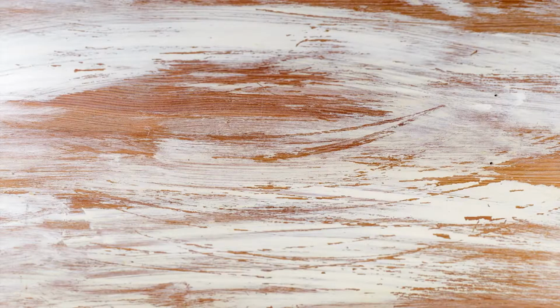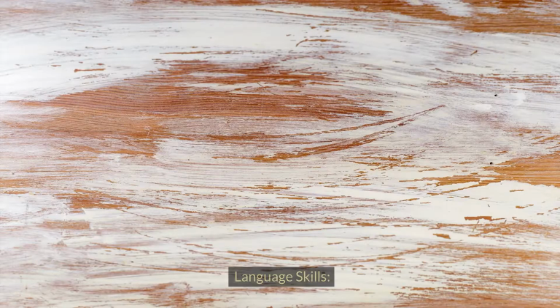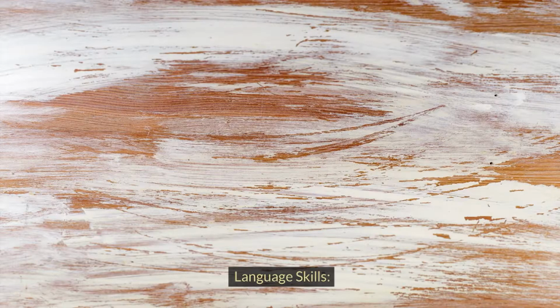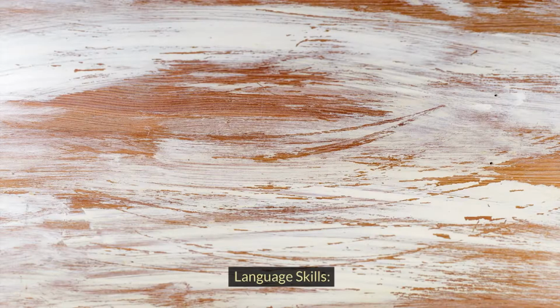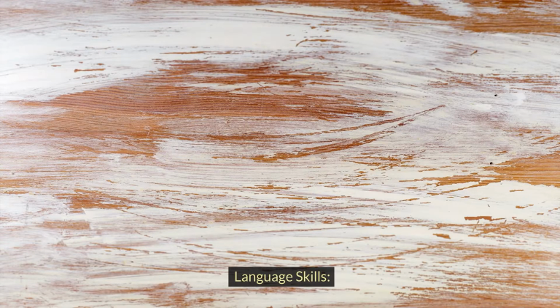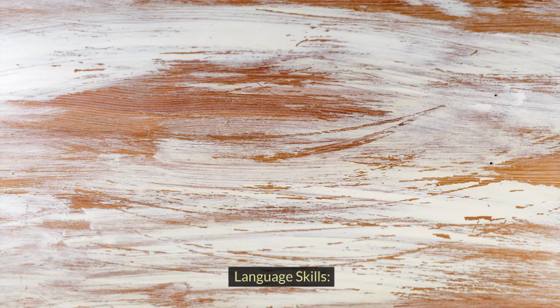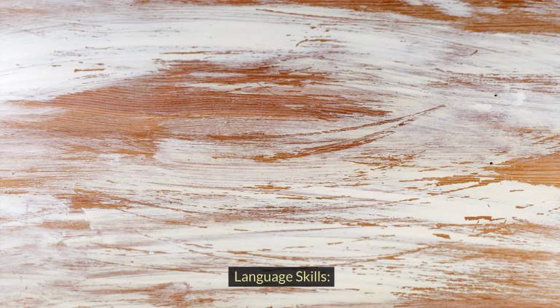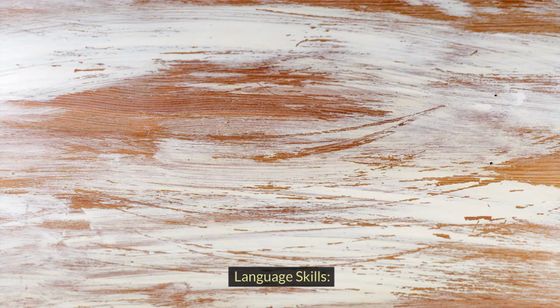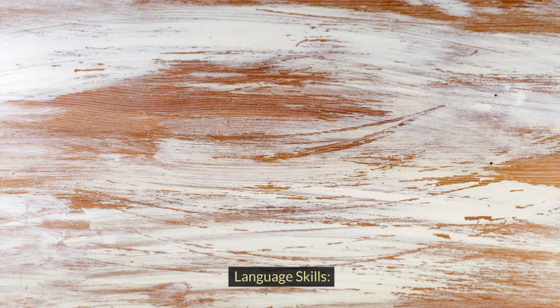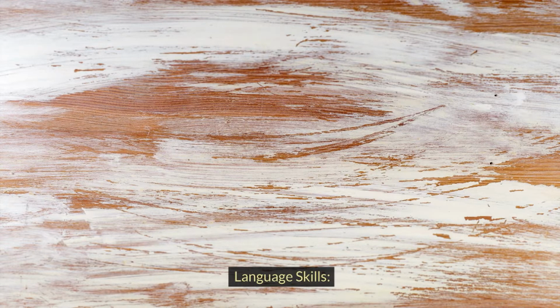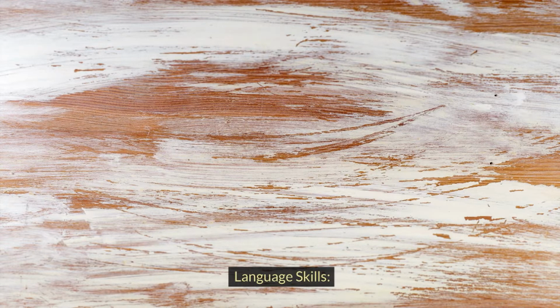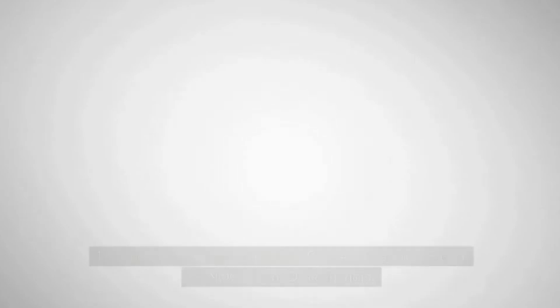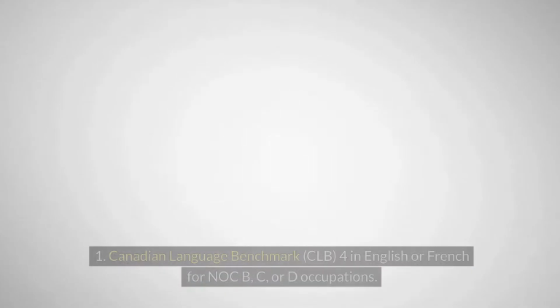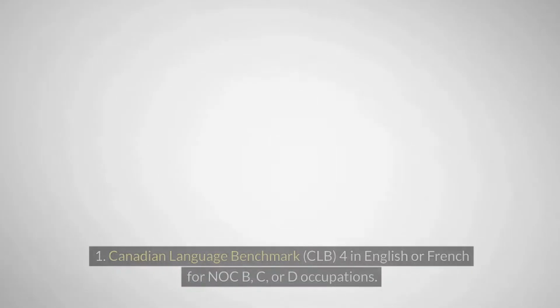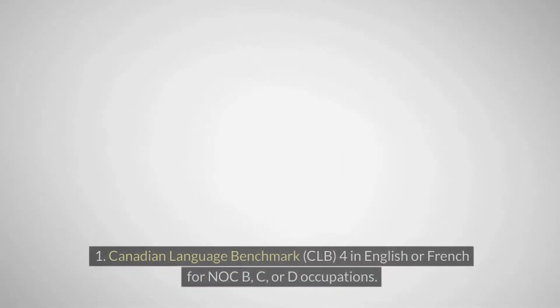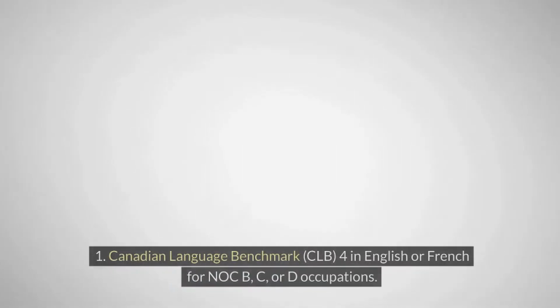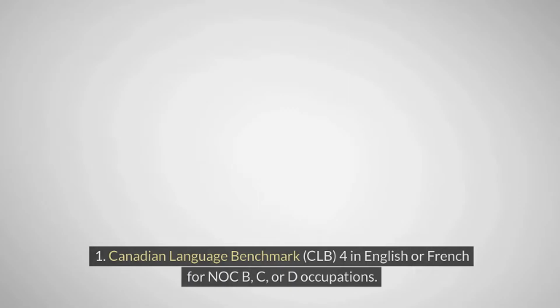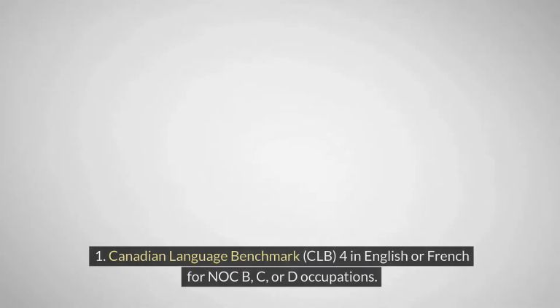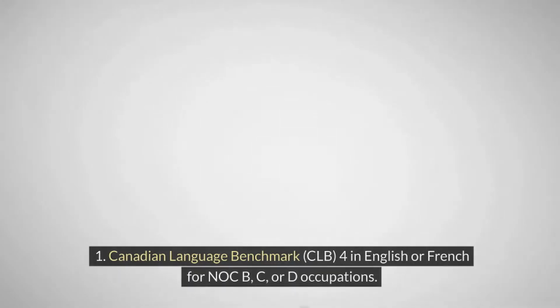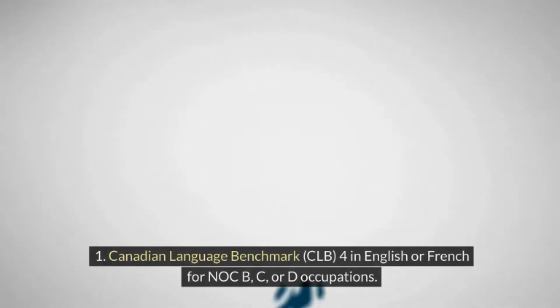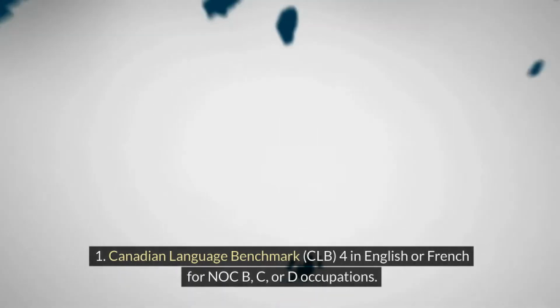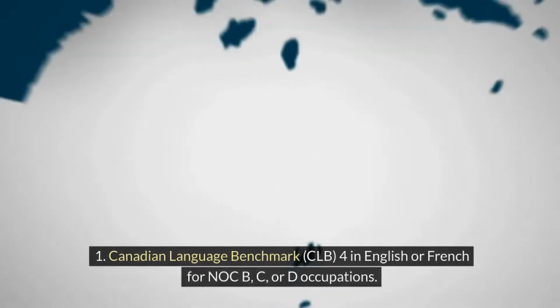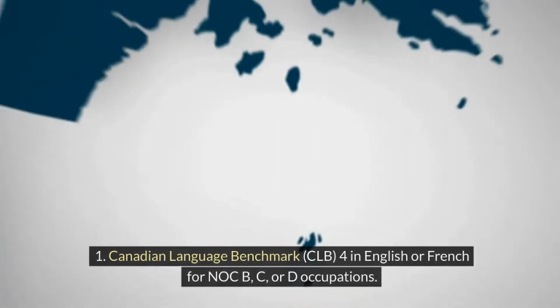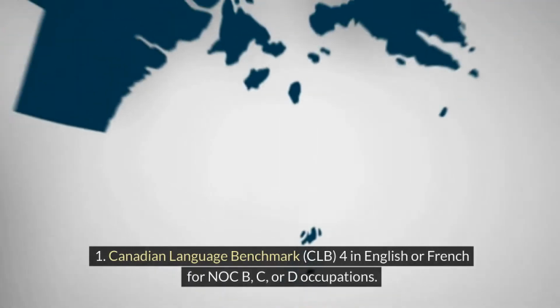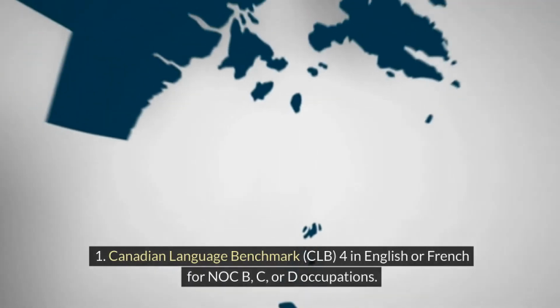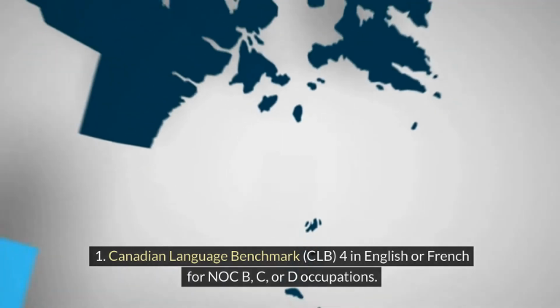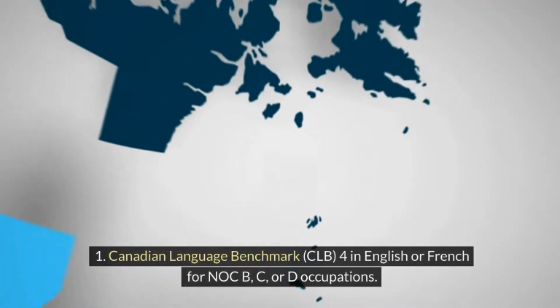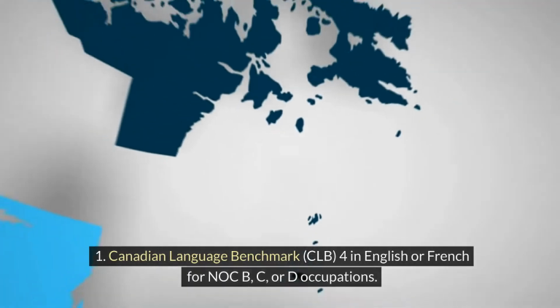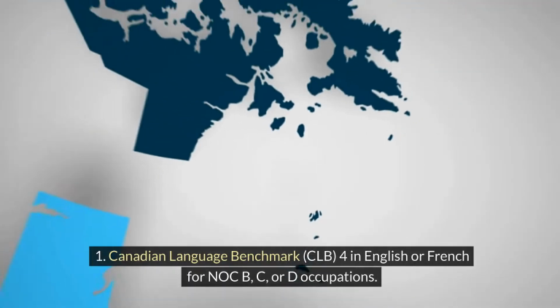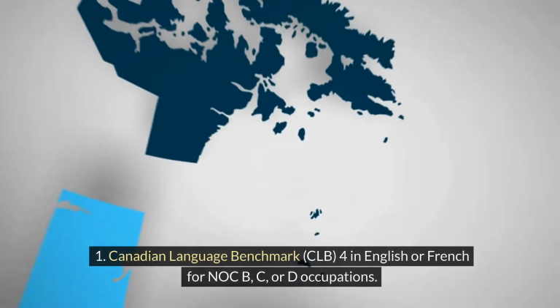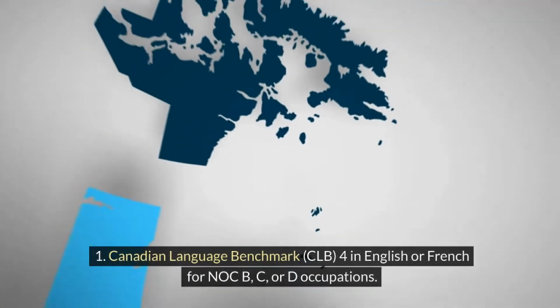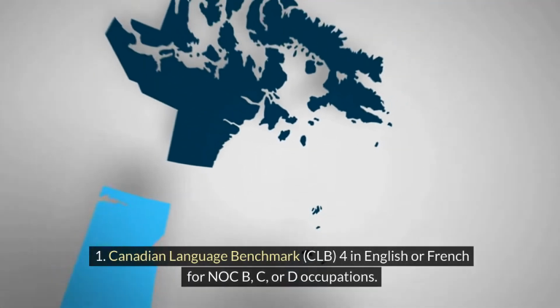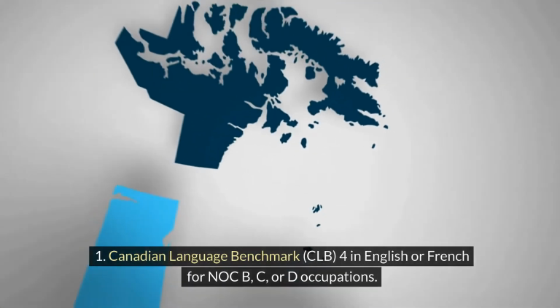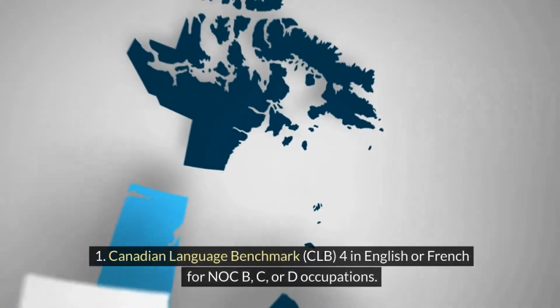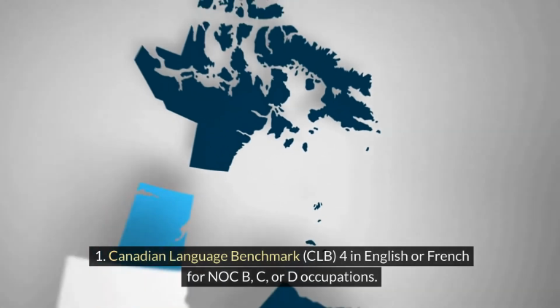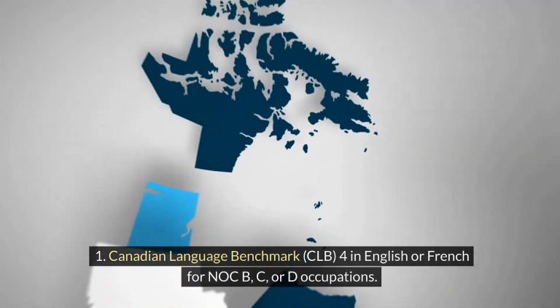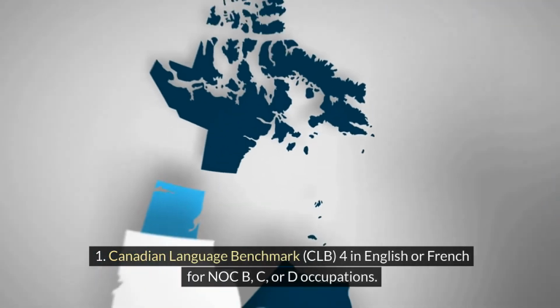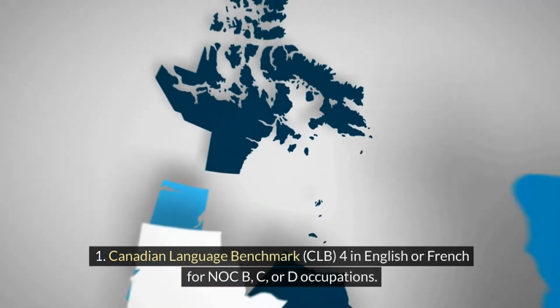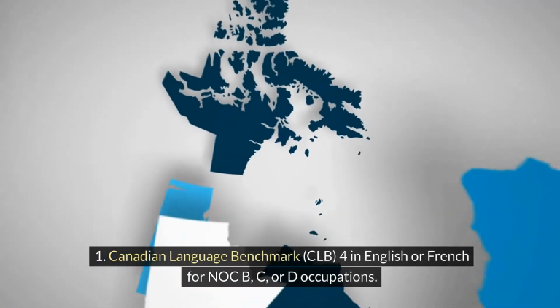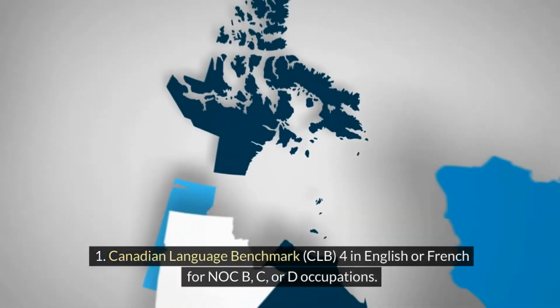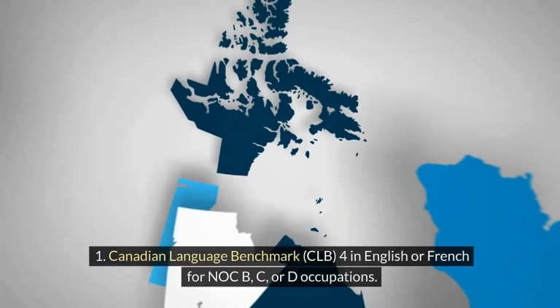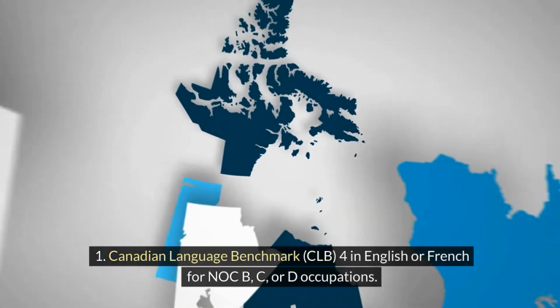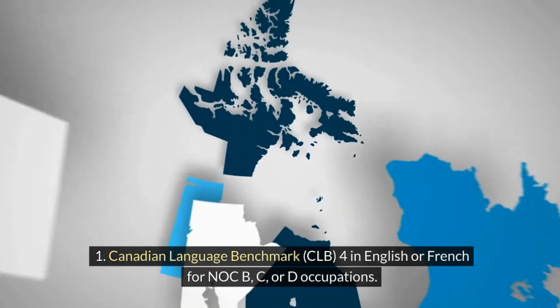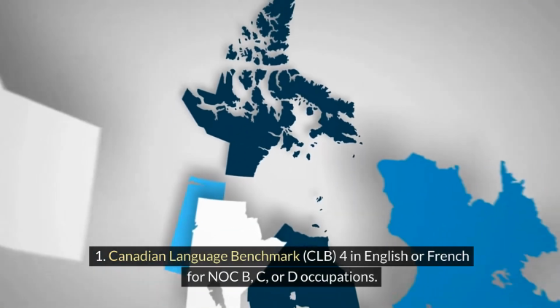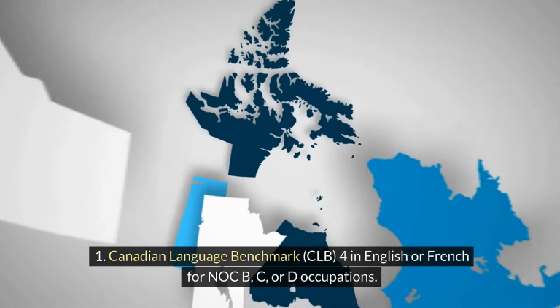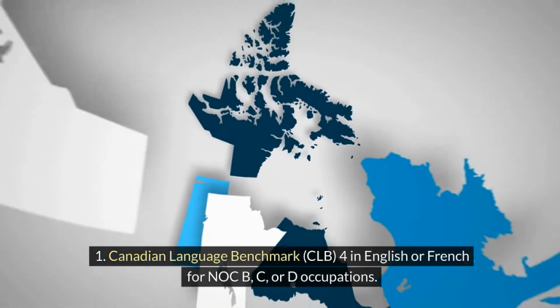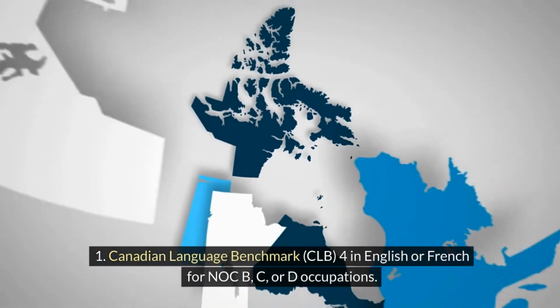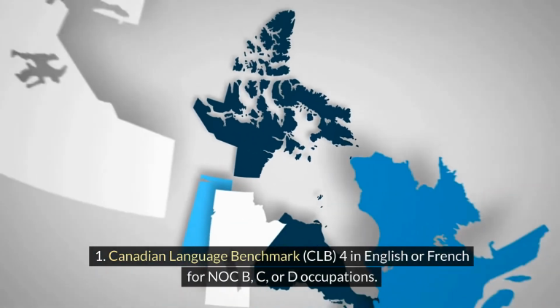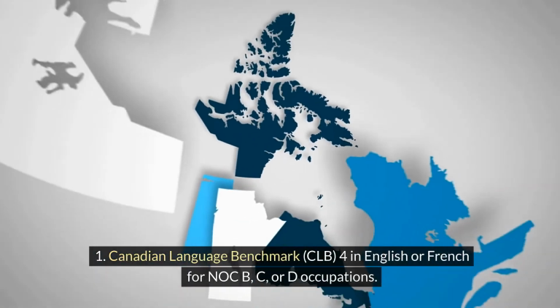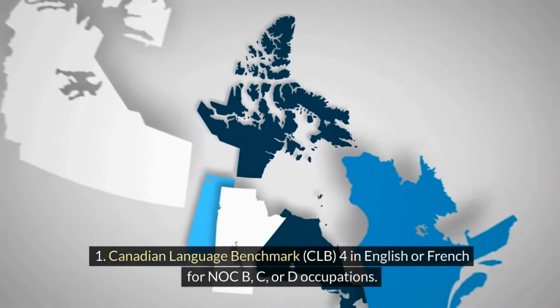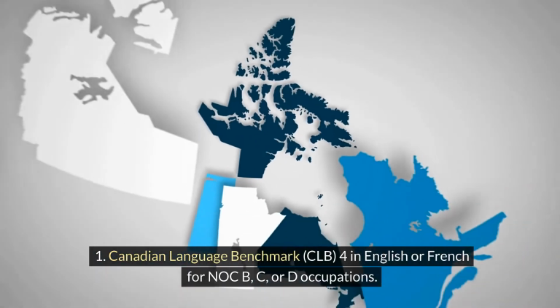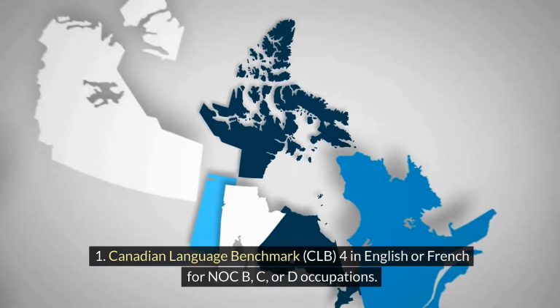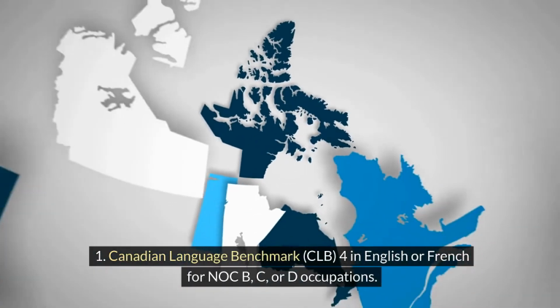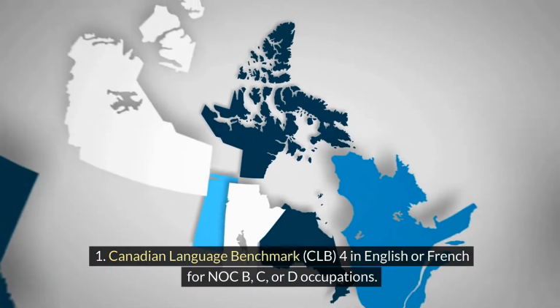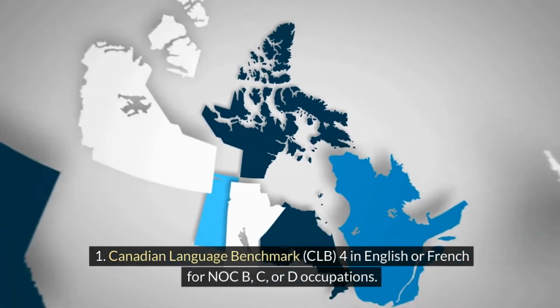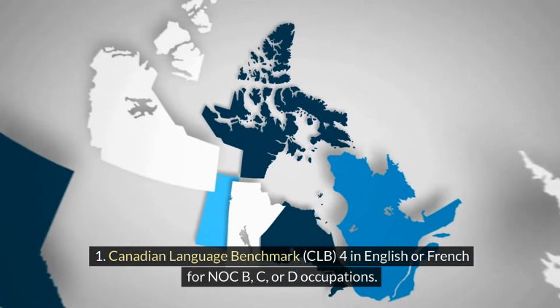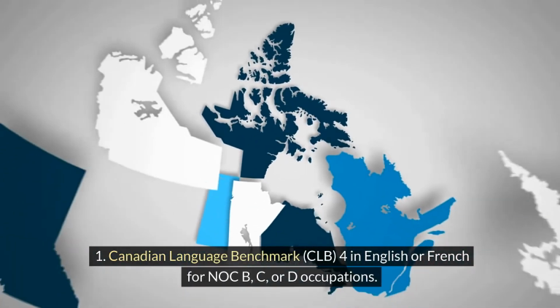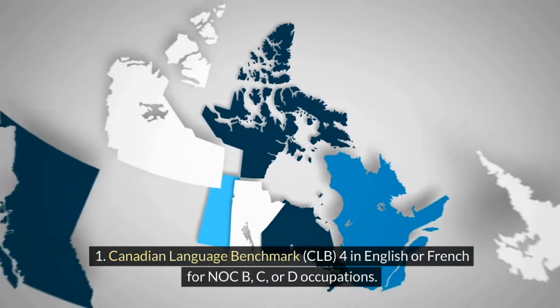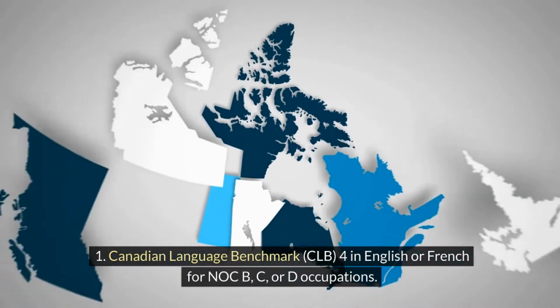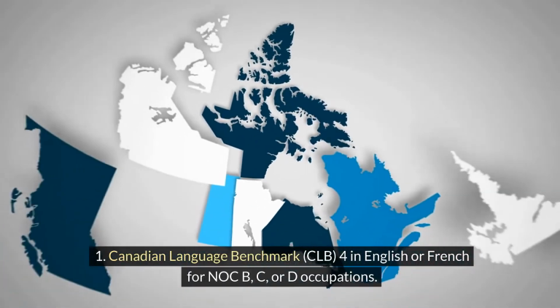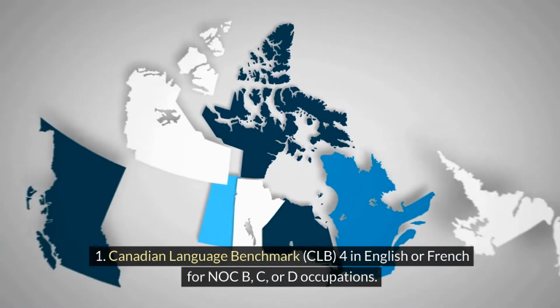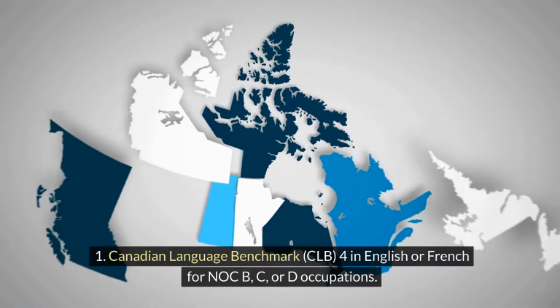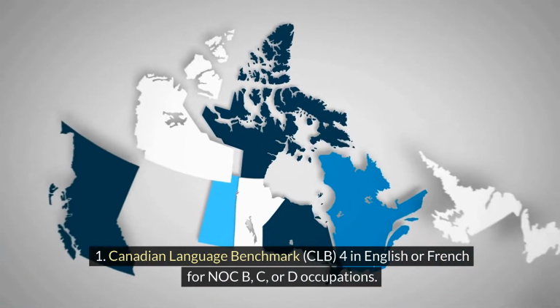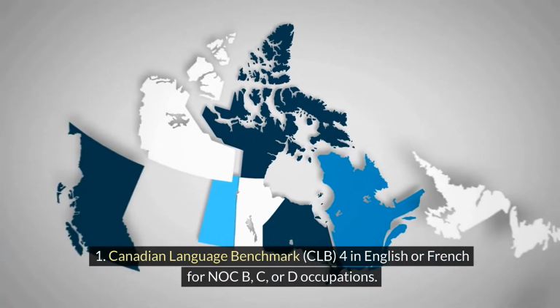Language skills: minimum Canadian Language Benchmark CLB 4 in English or French for NOC C or D occupations.